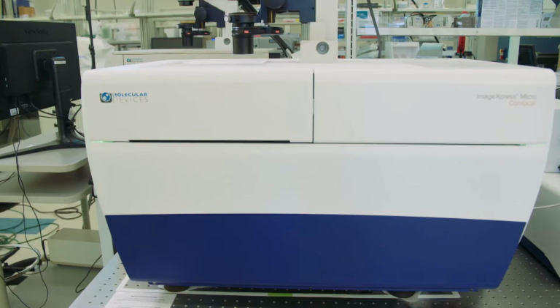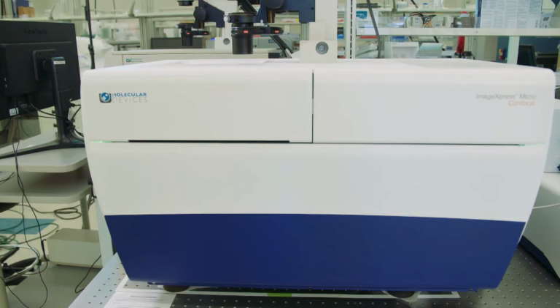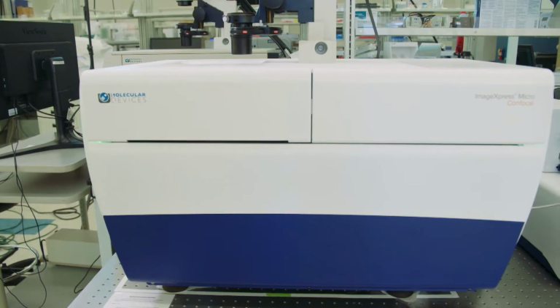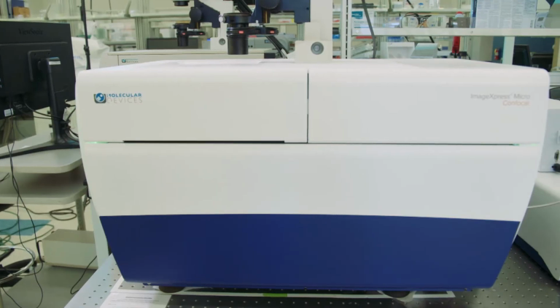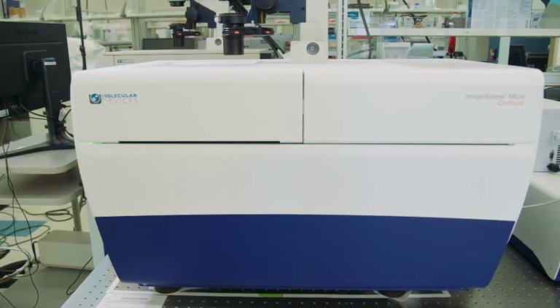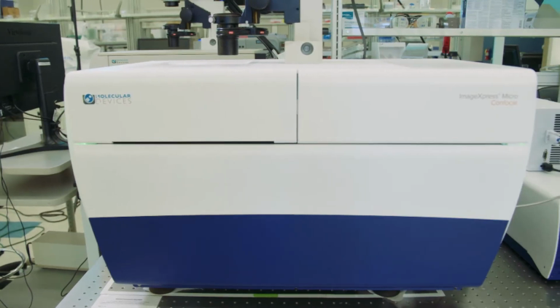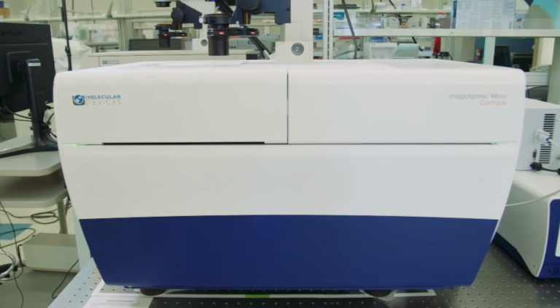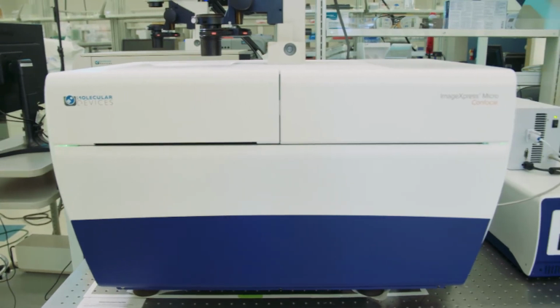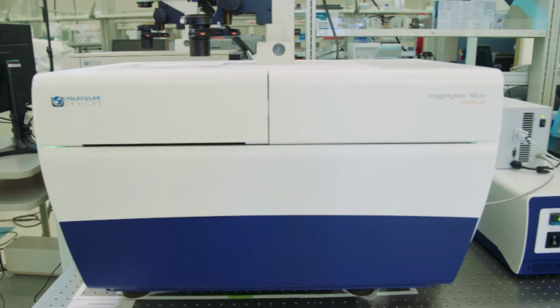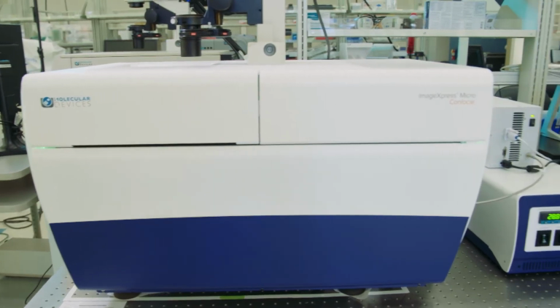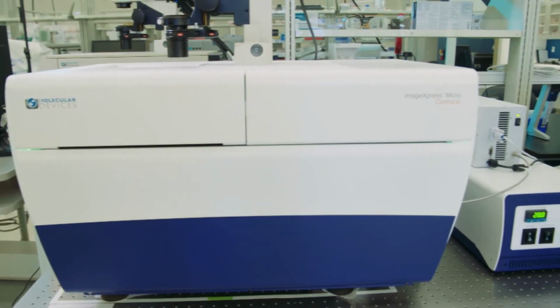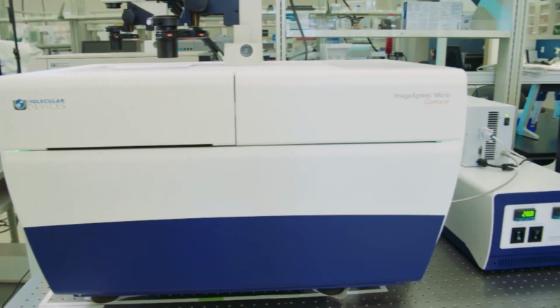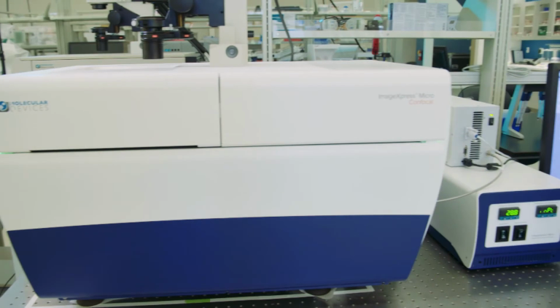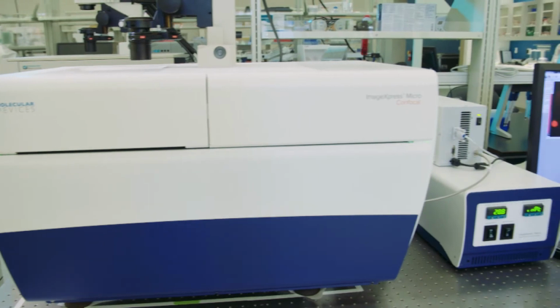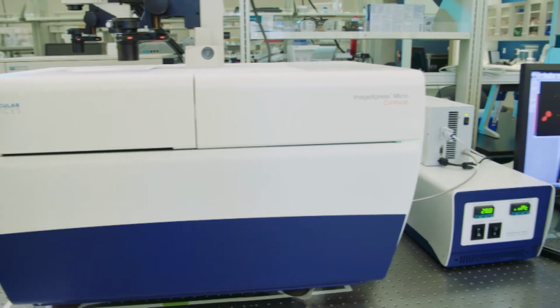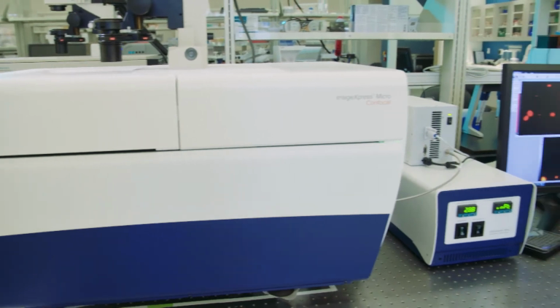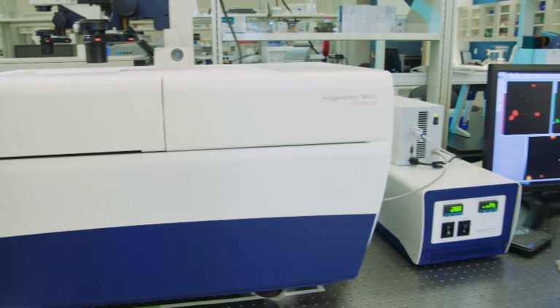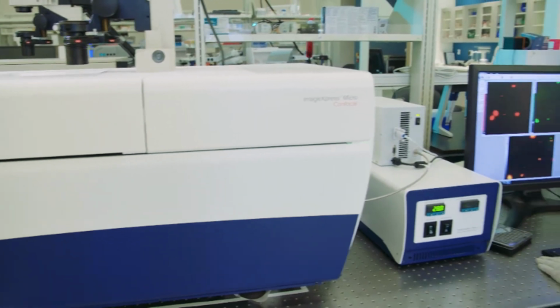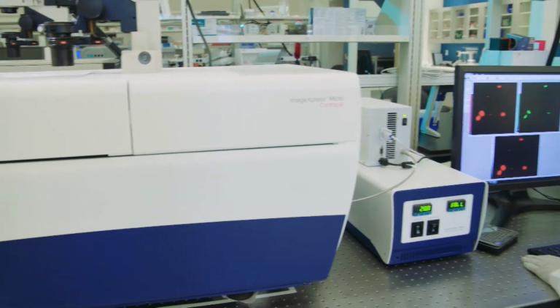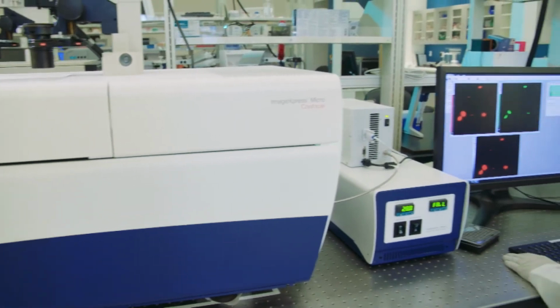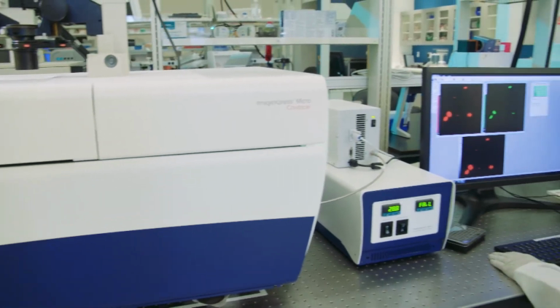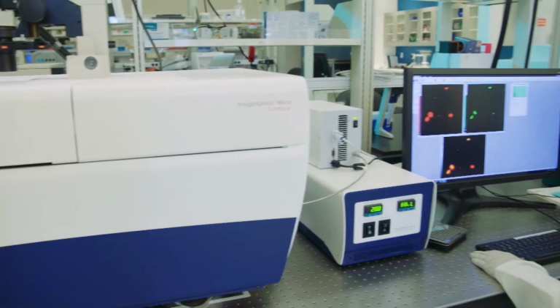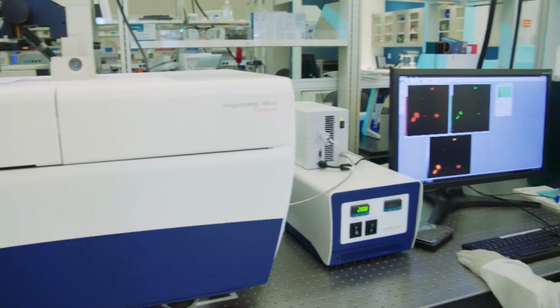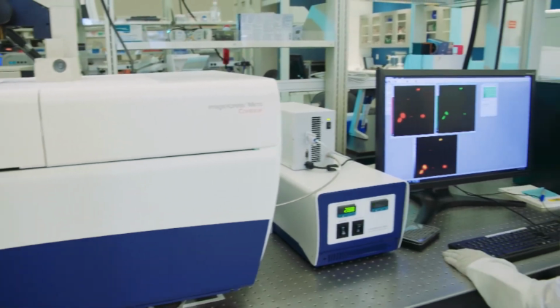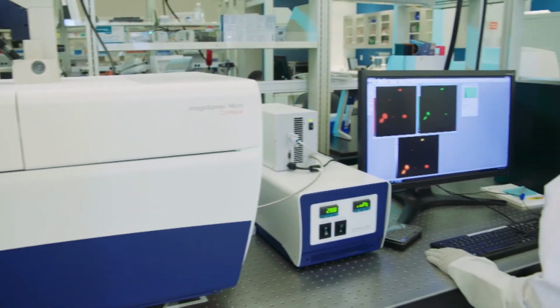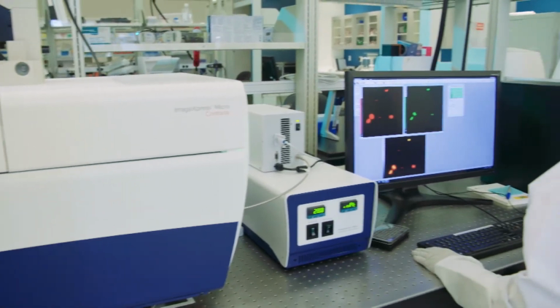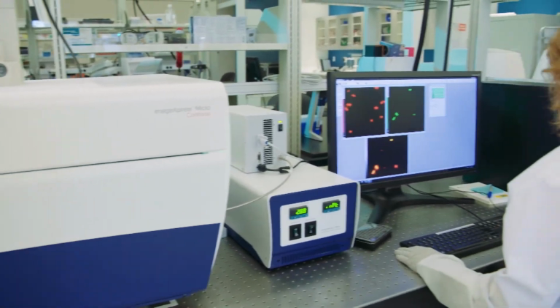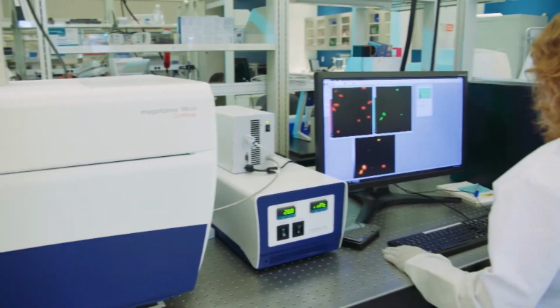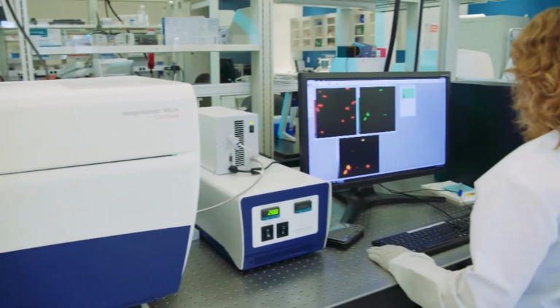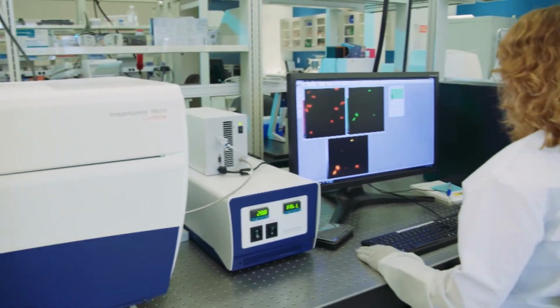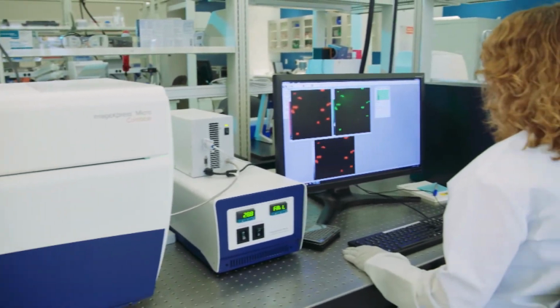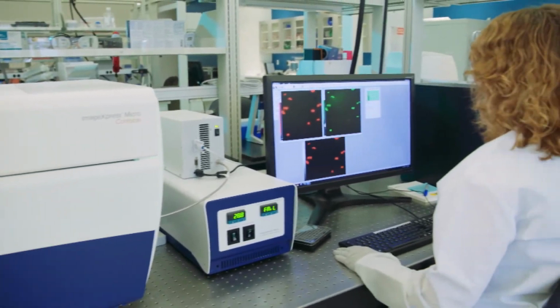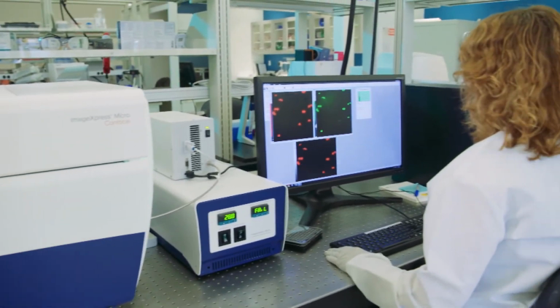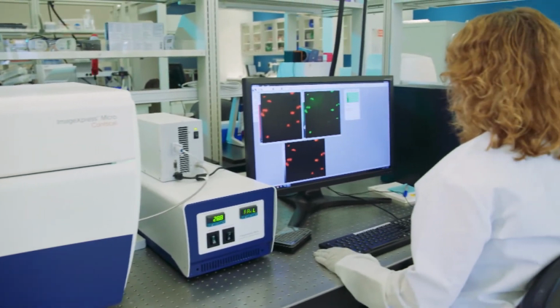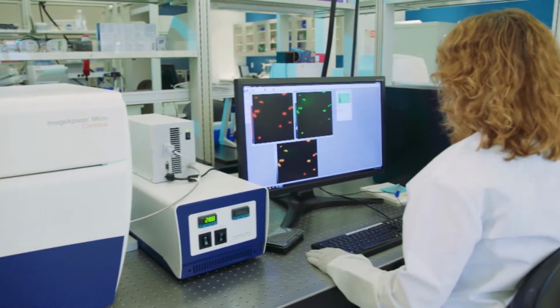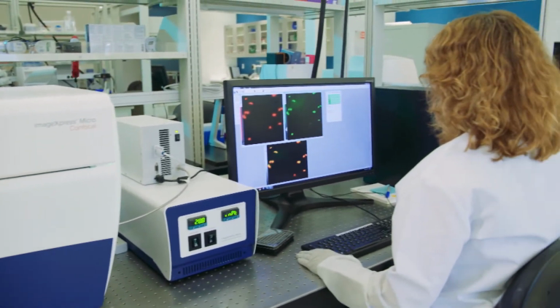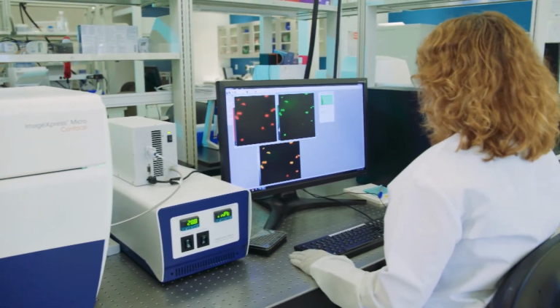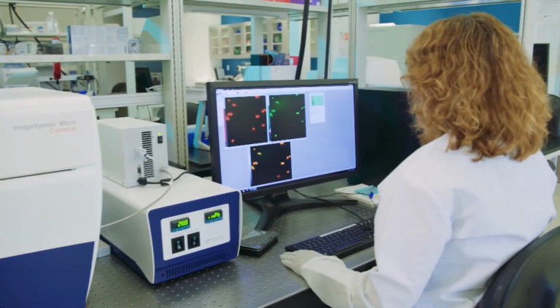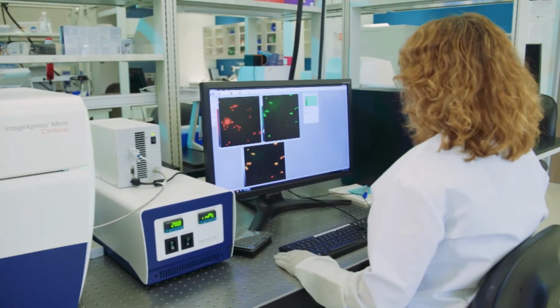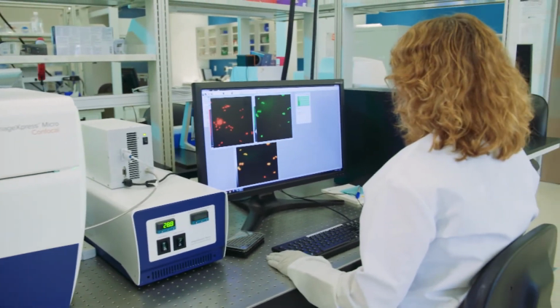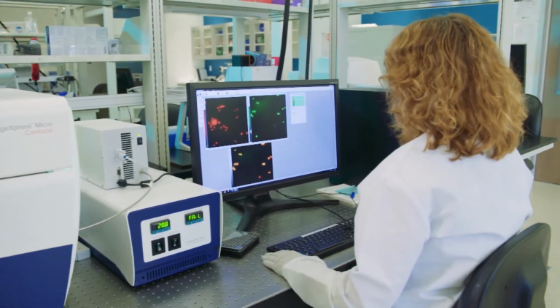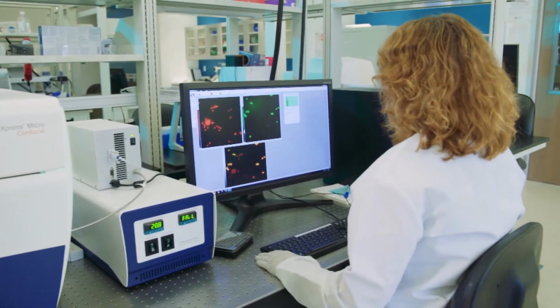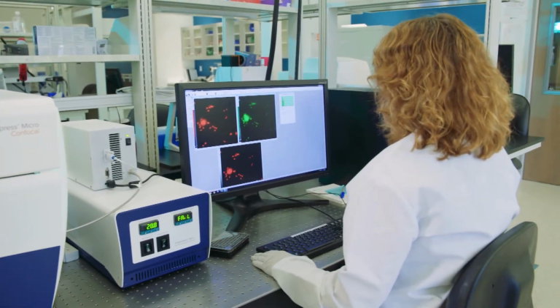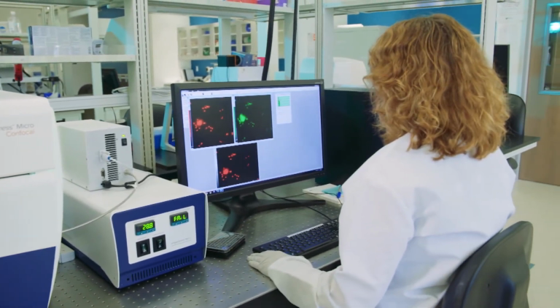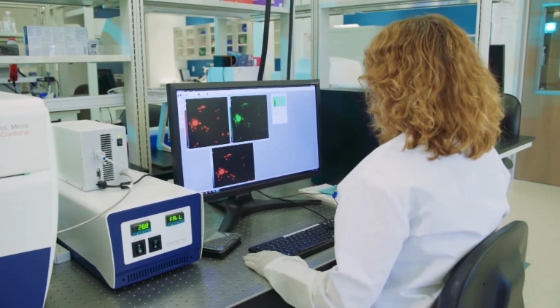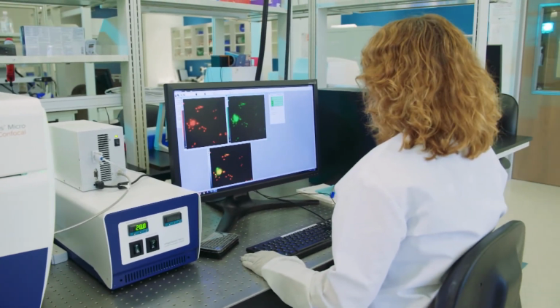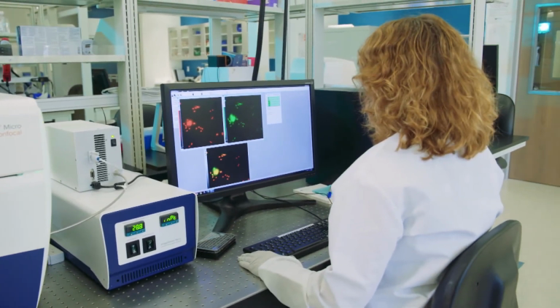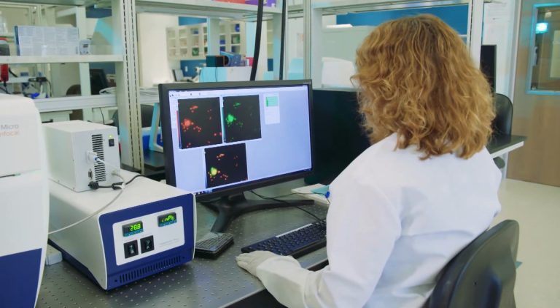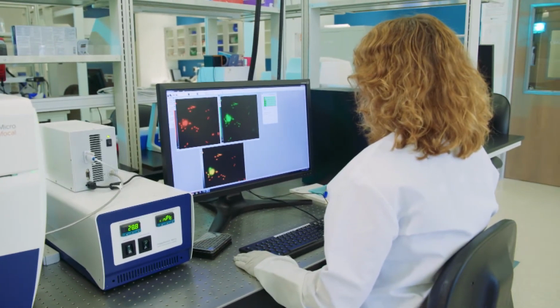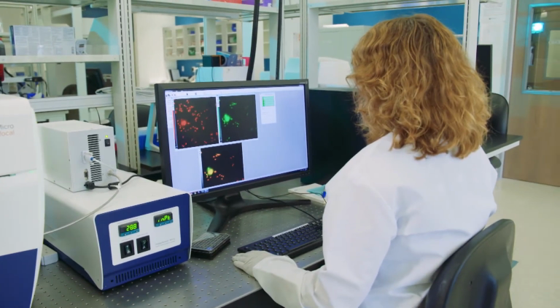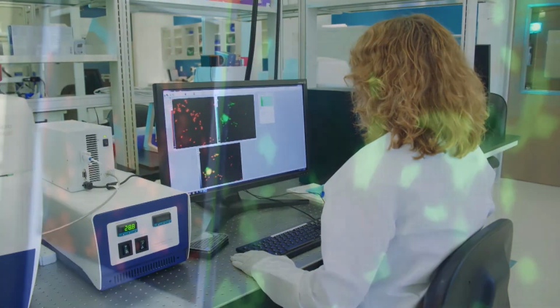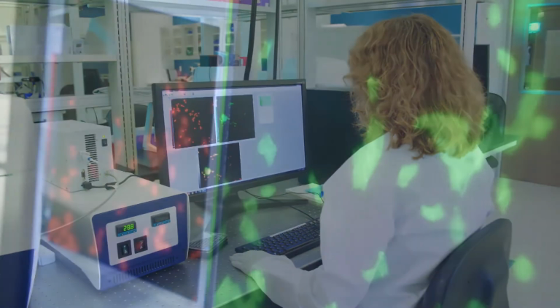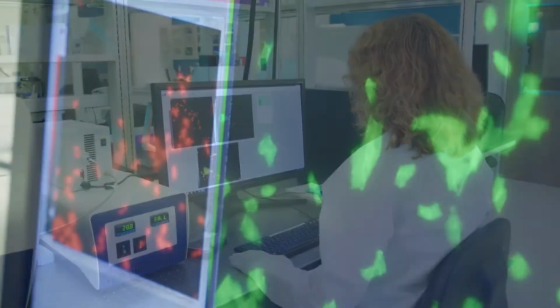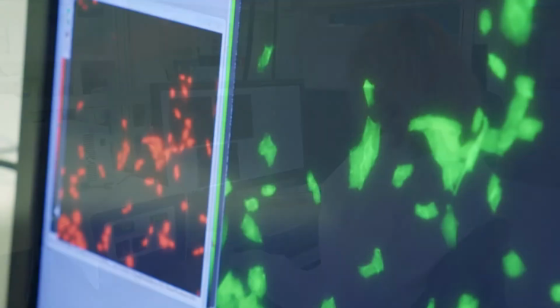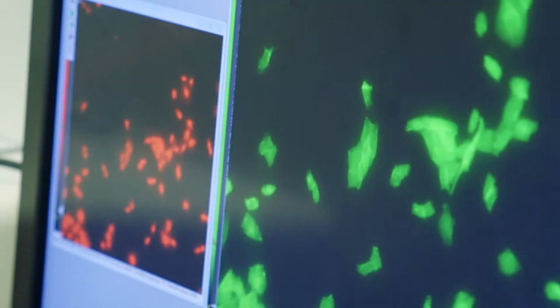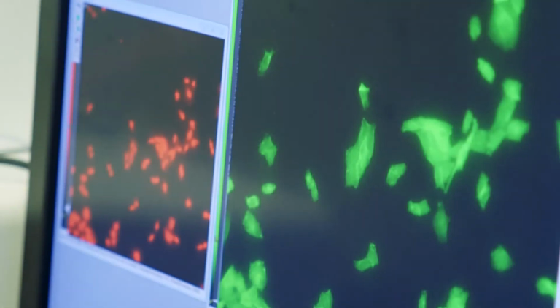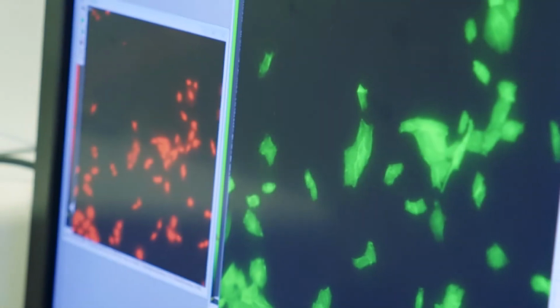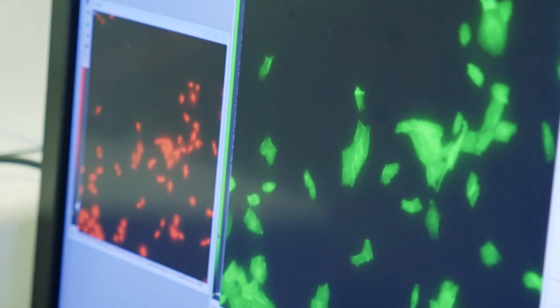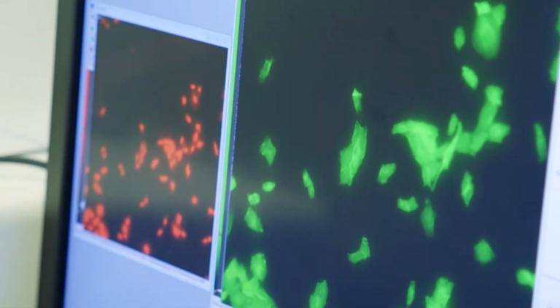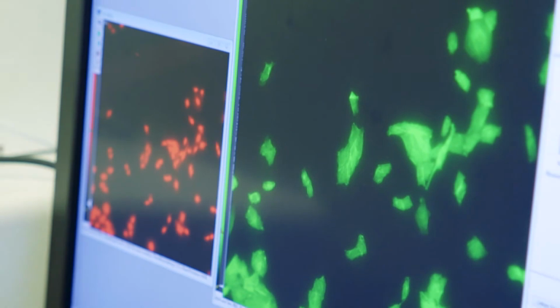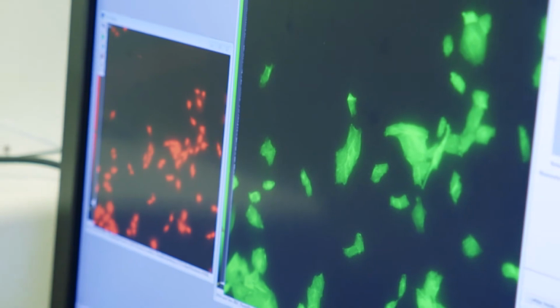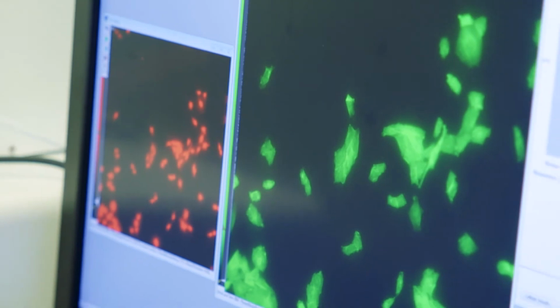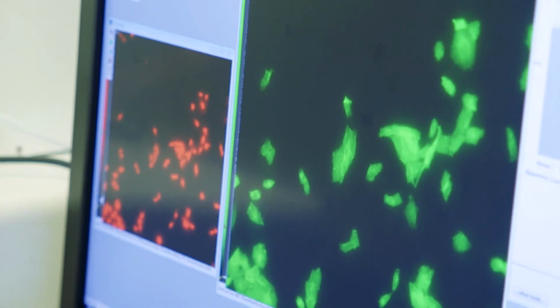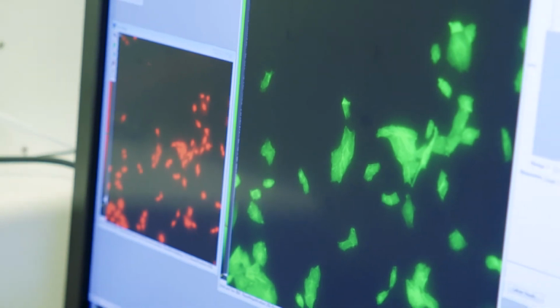In the future, advancements in this technology will allow scientists to make better predictions on how drugs will impact cells.